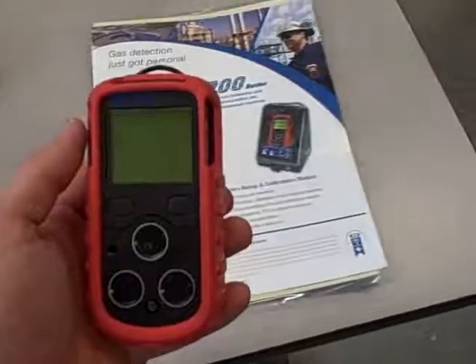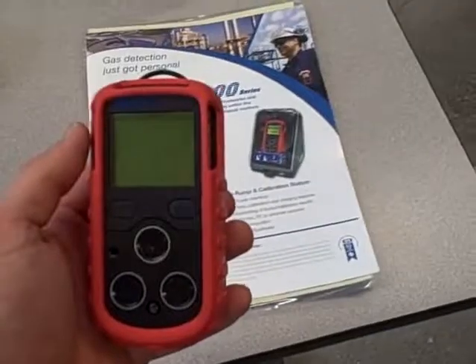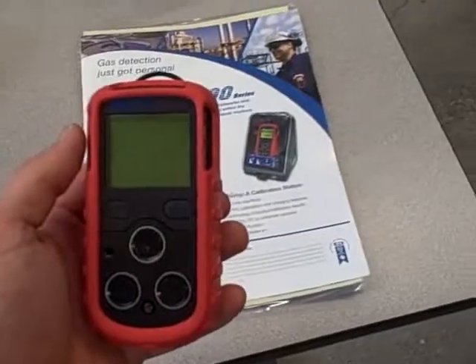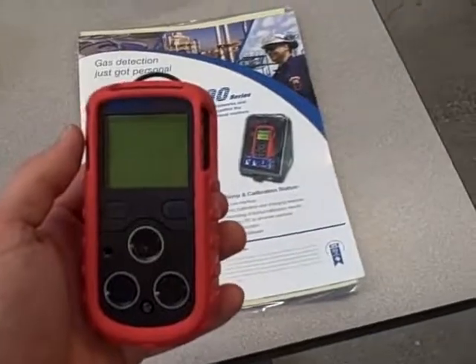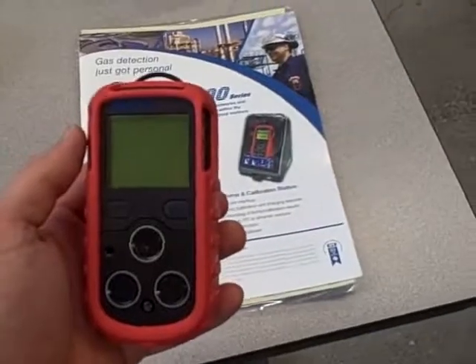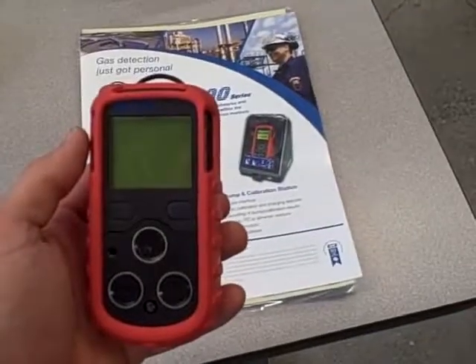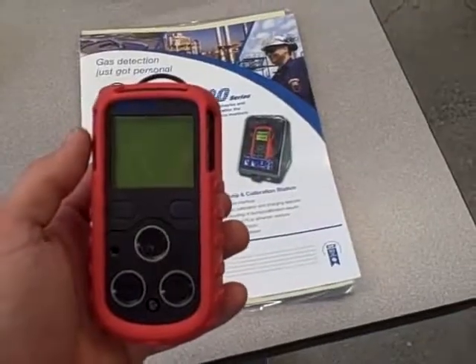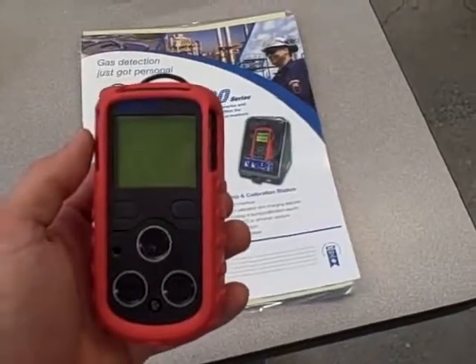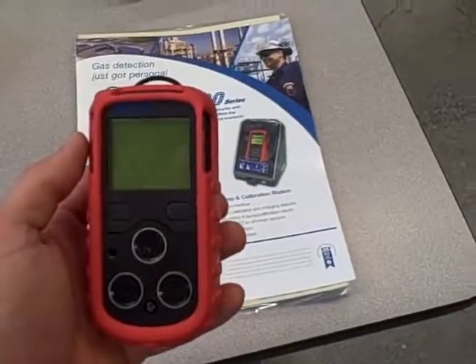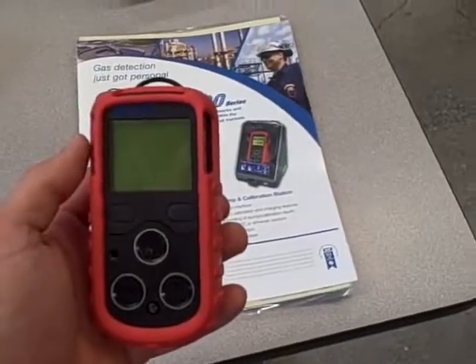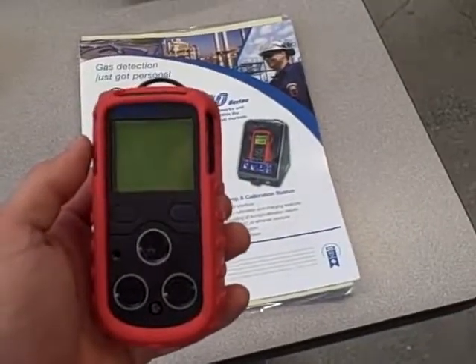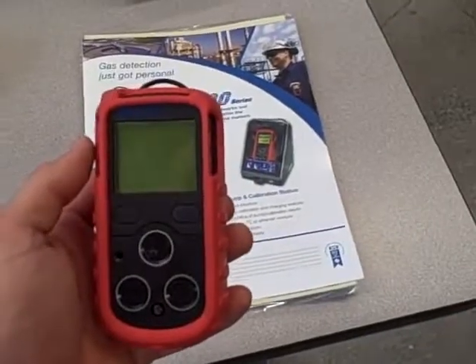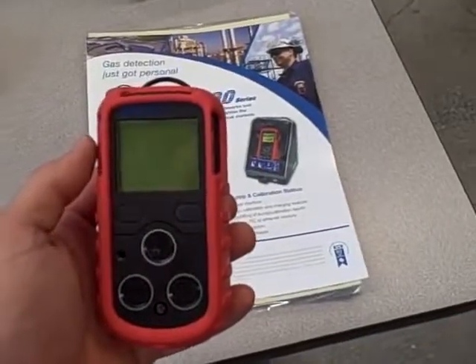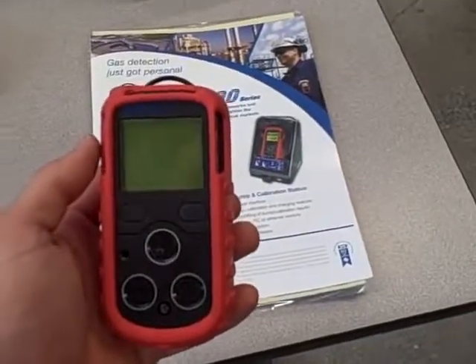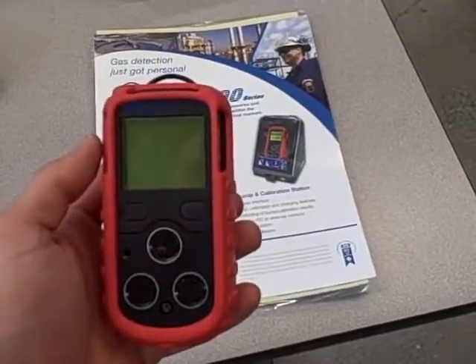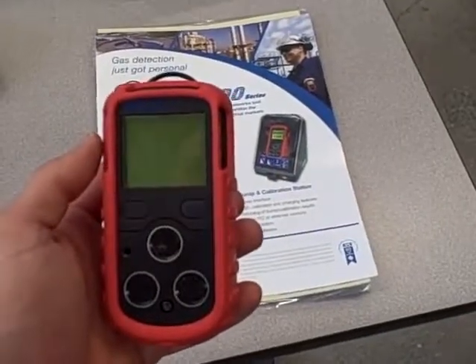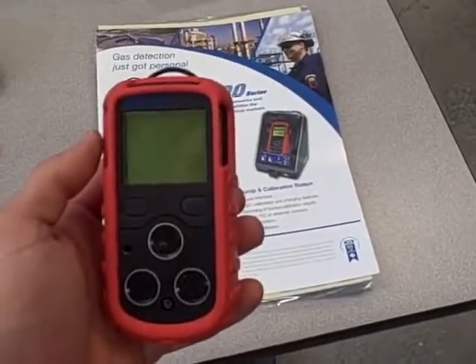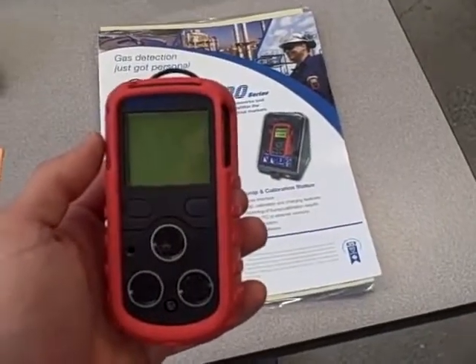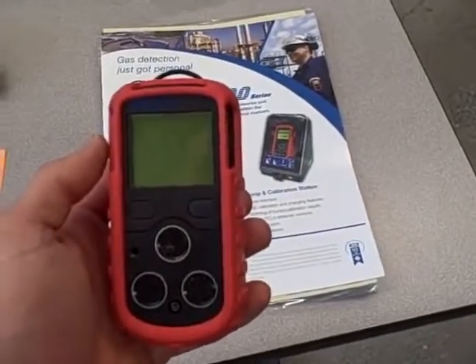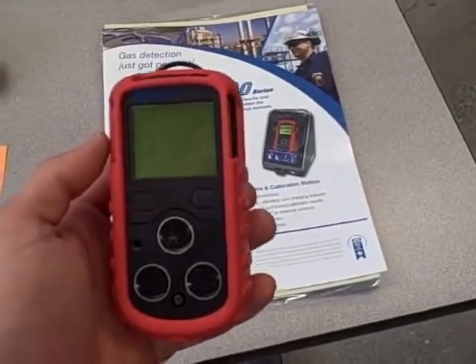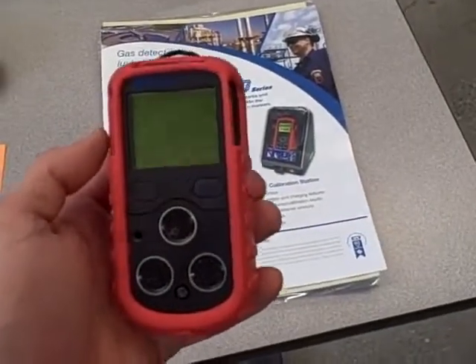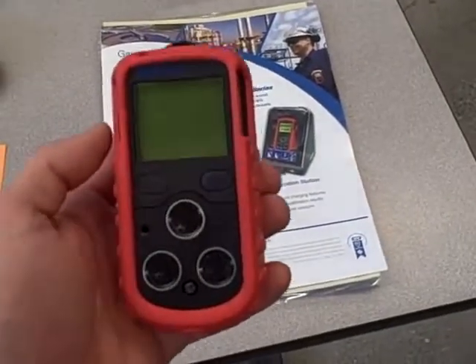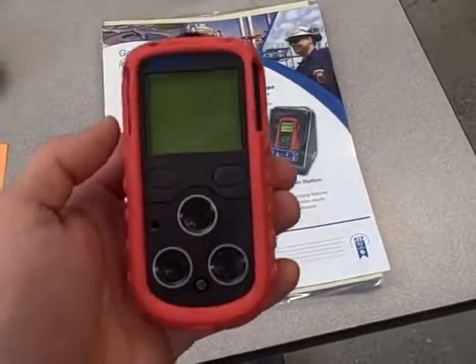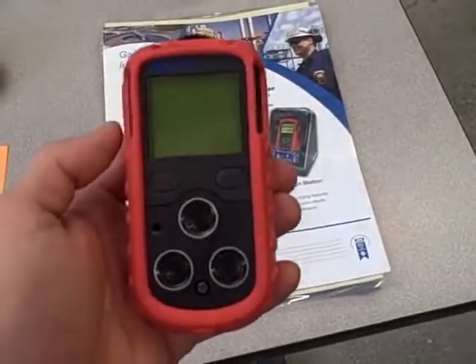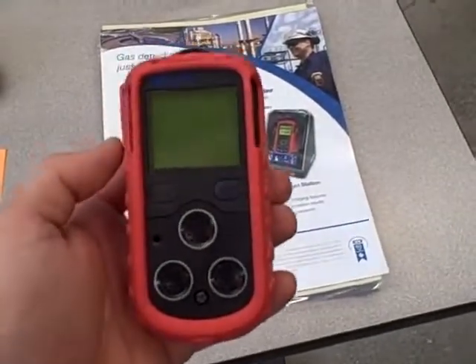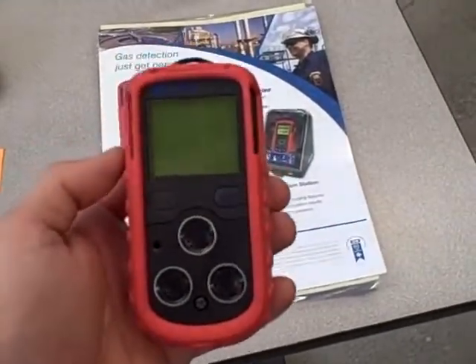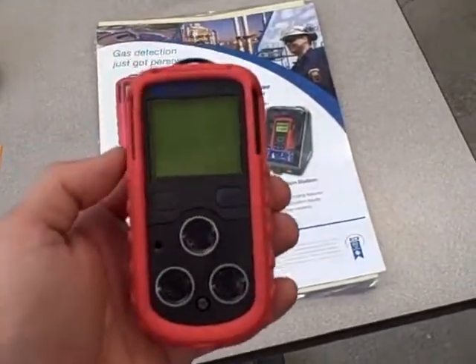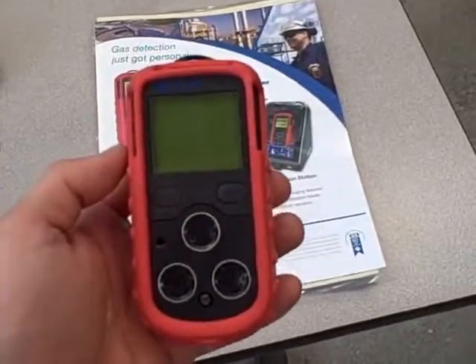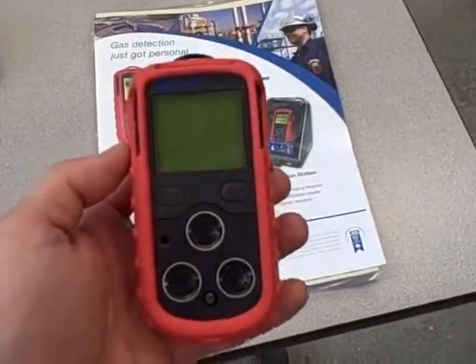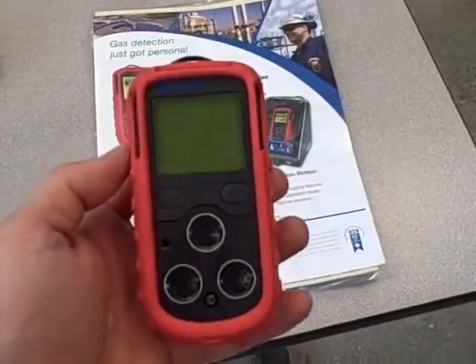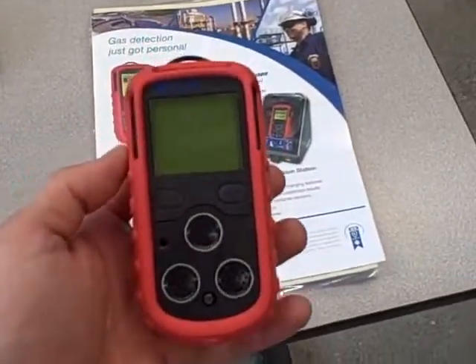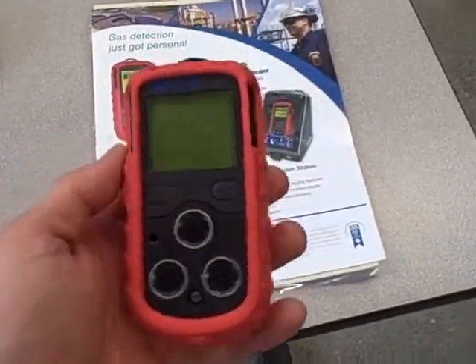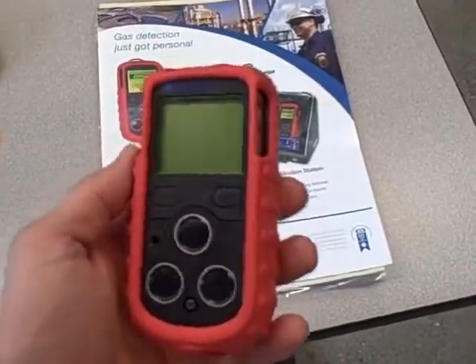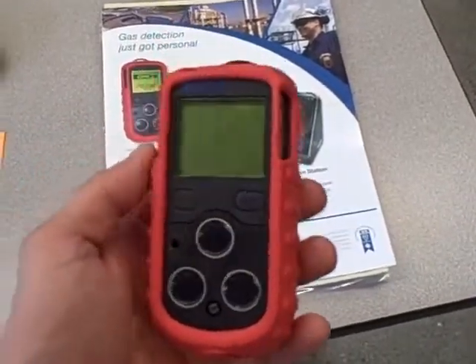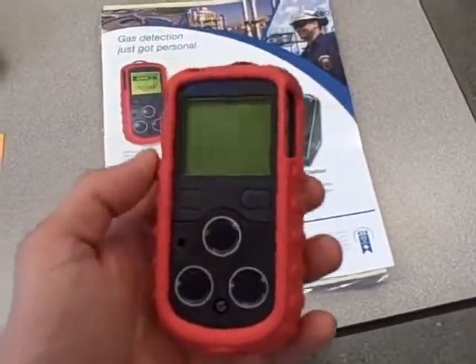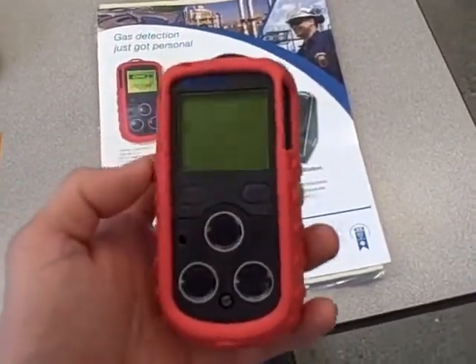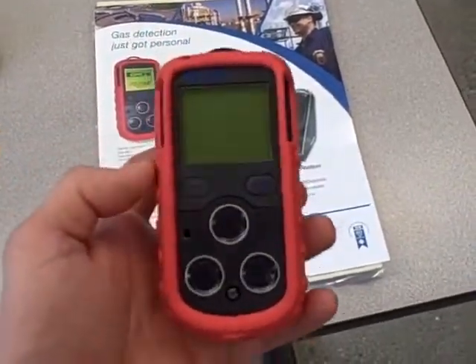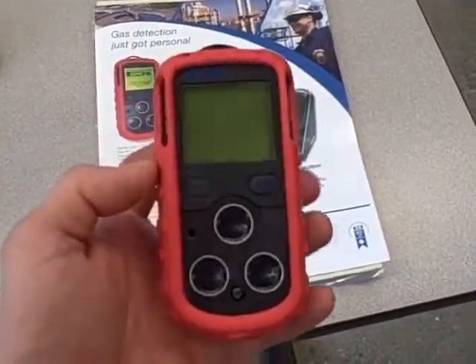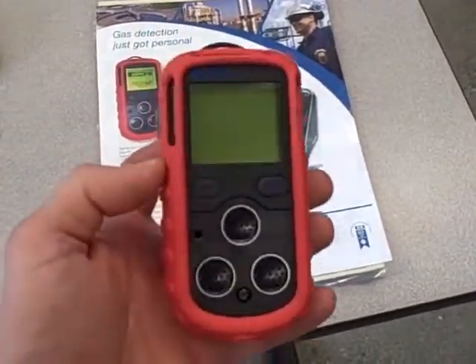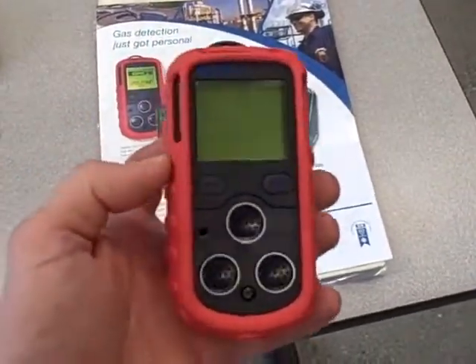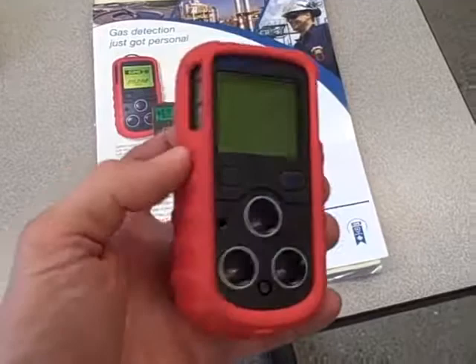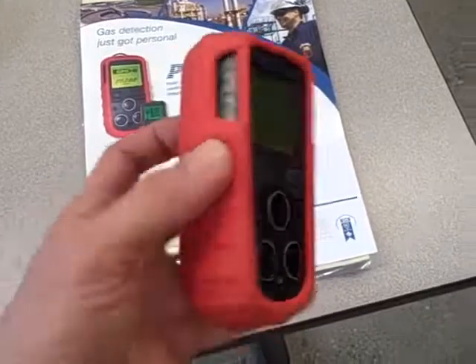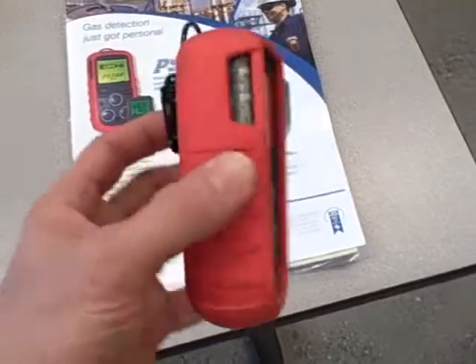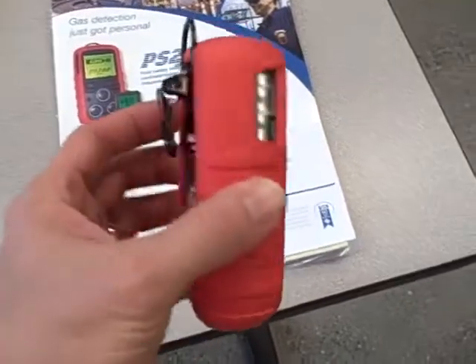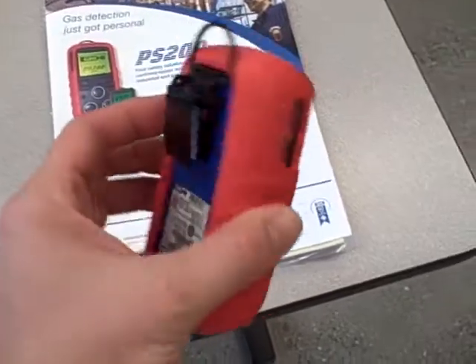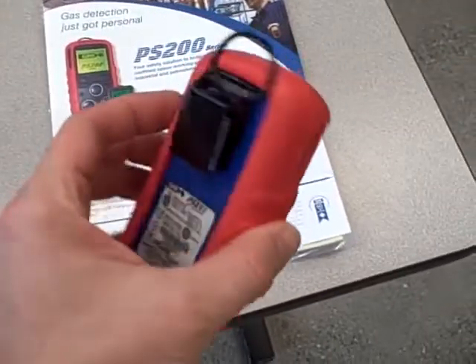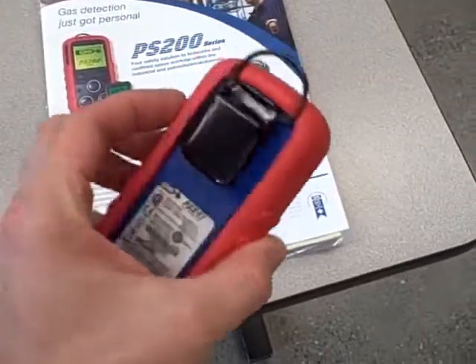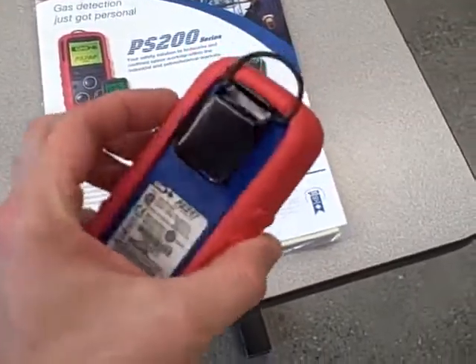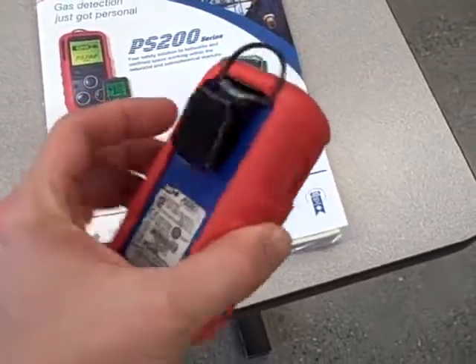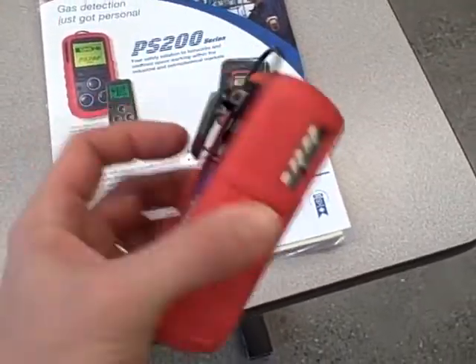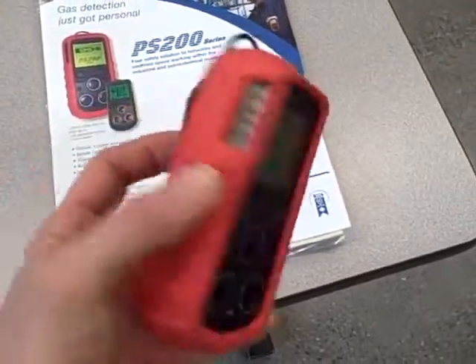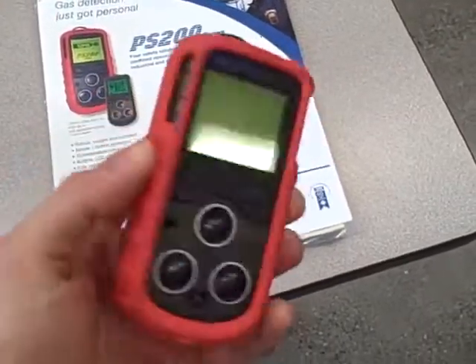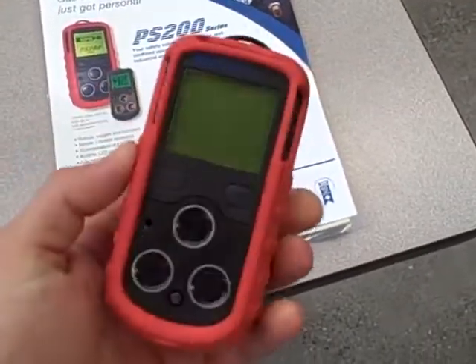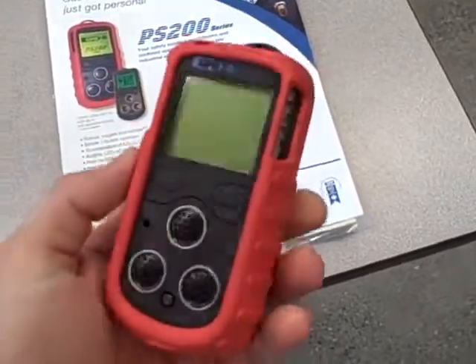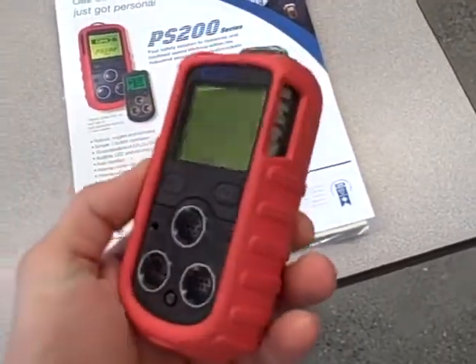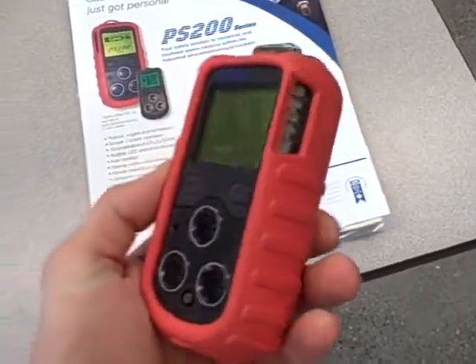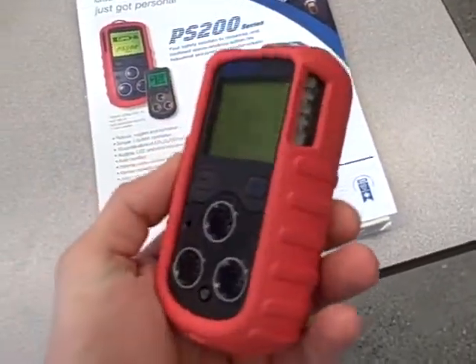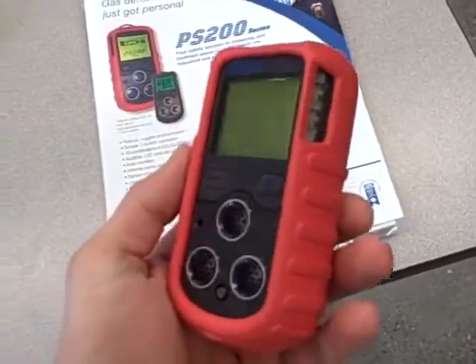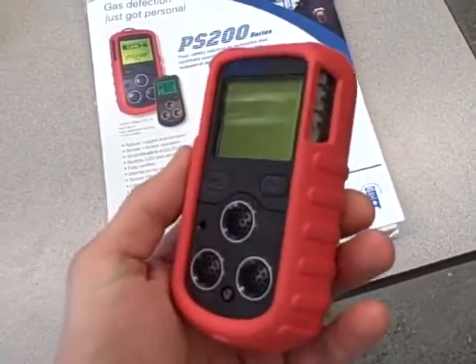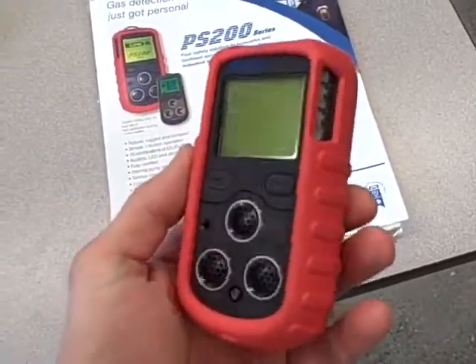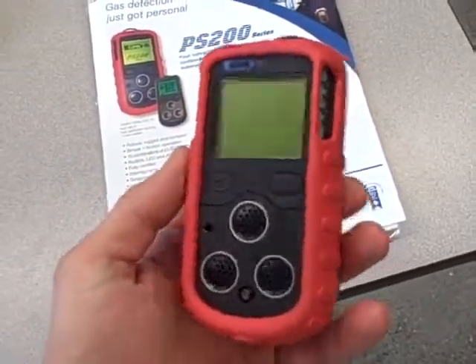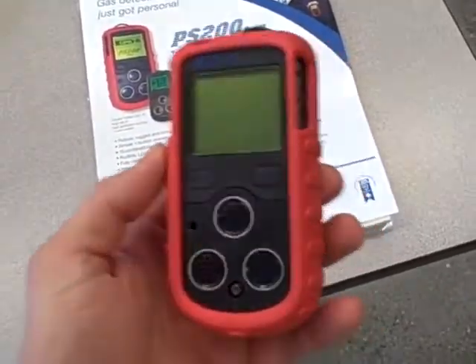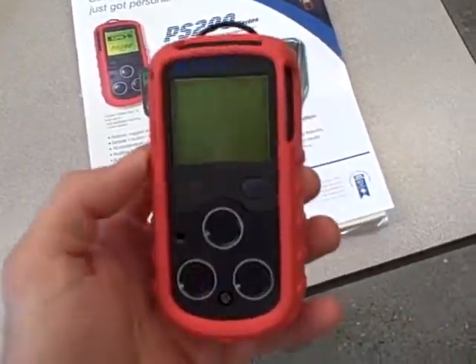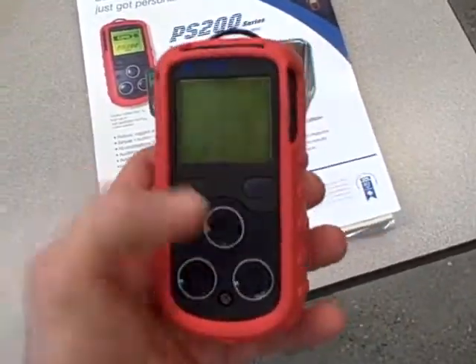This is a quick demonstration video of the GMI personal gas detector. It's a four-gas analyzer used for people working in industrial environments.